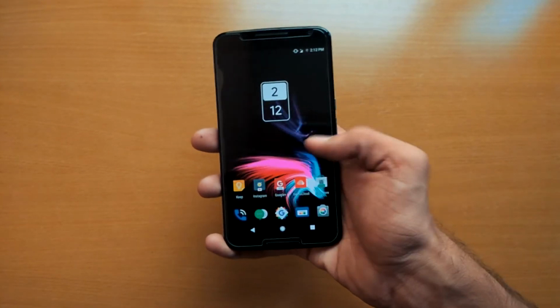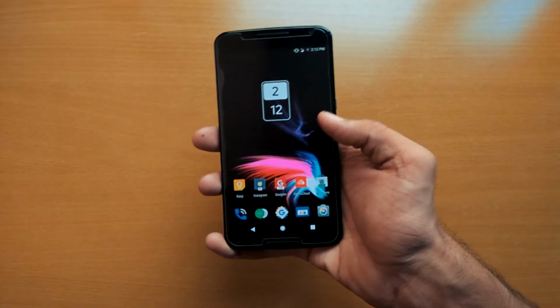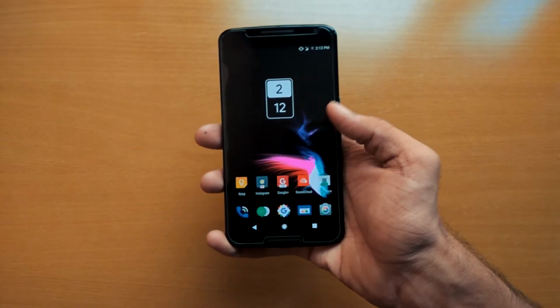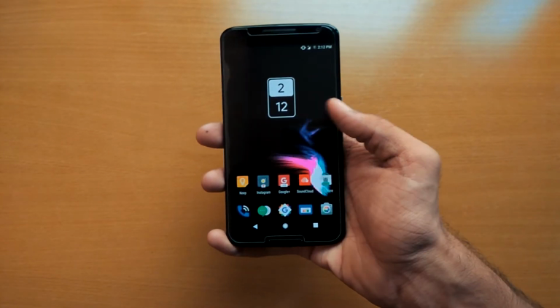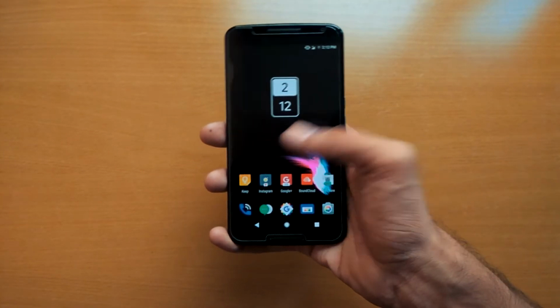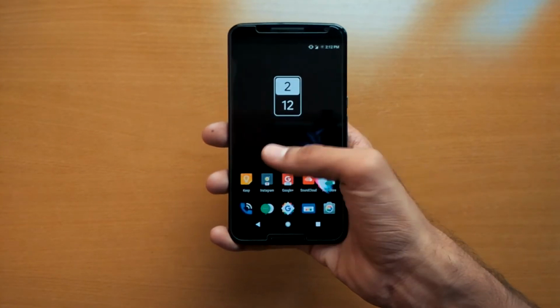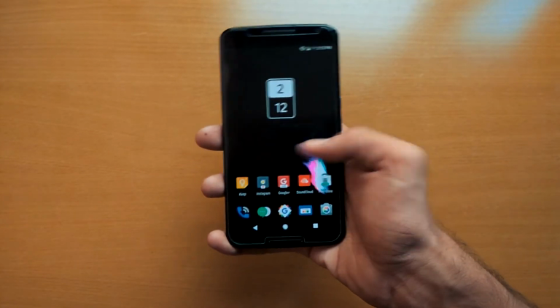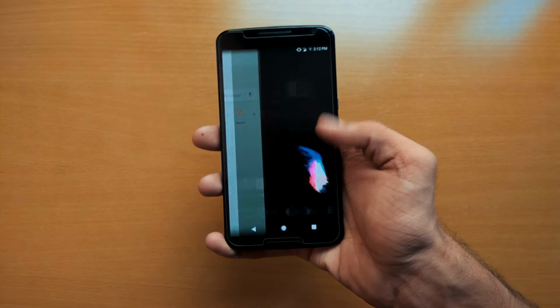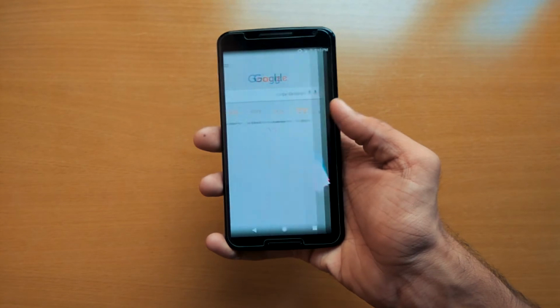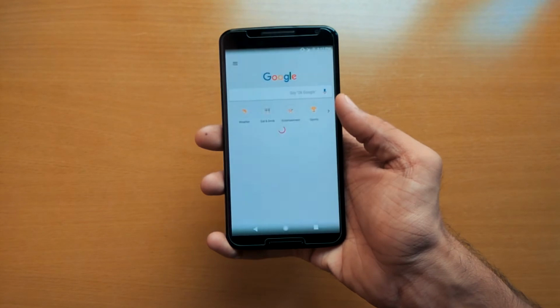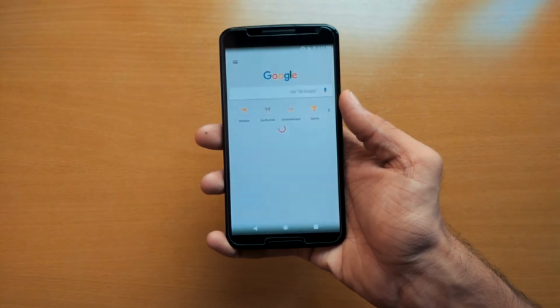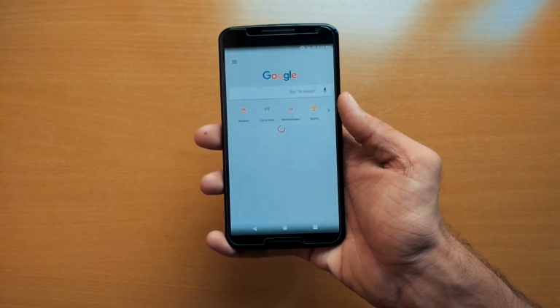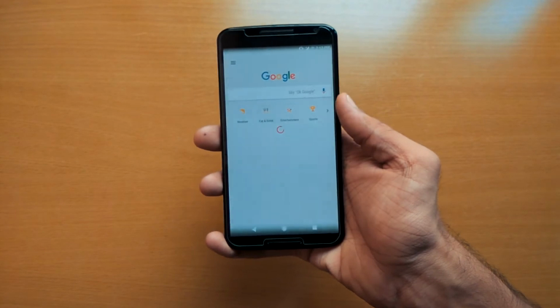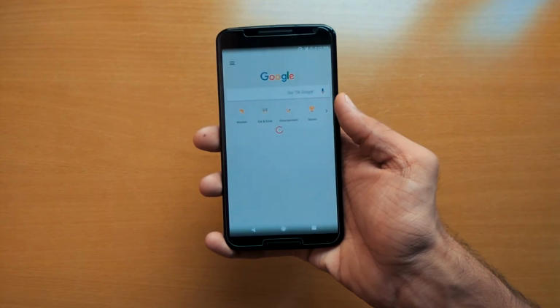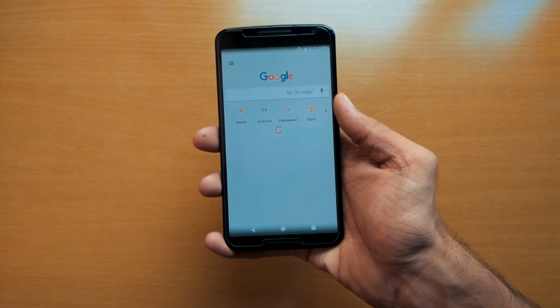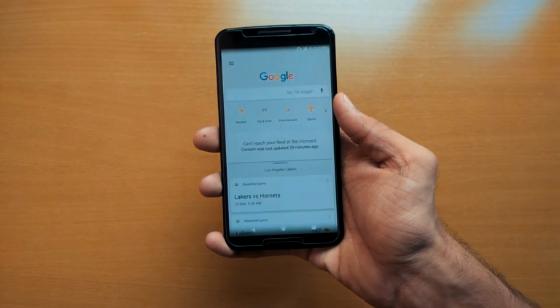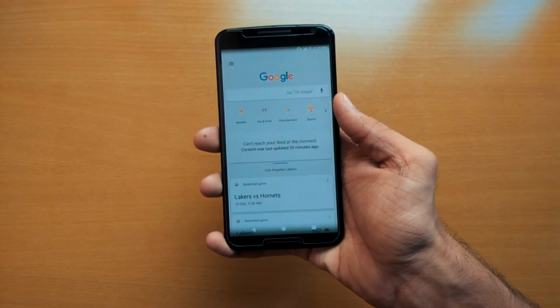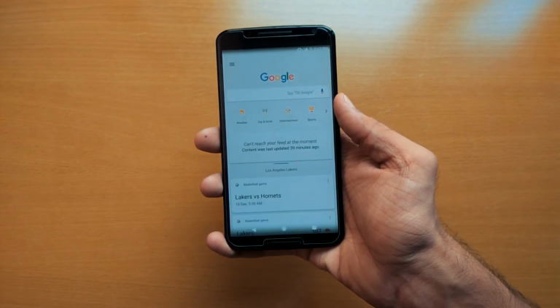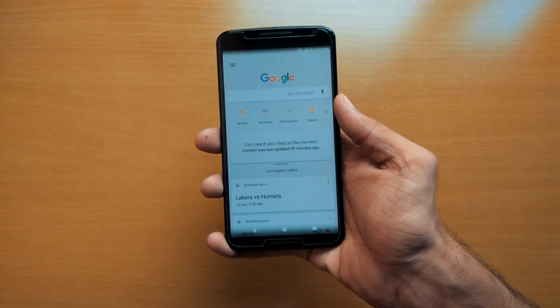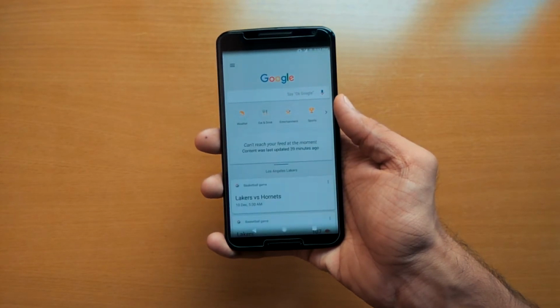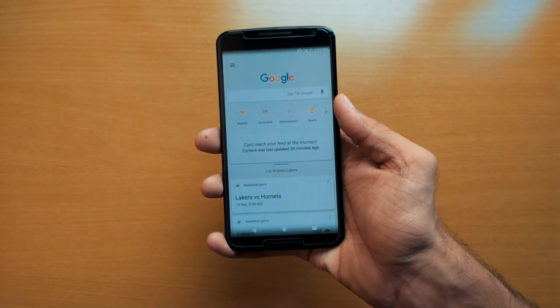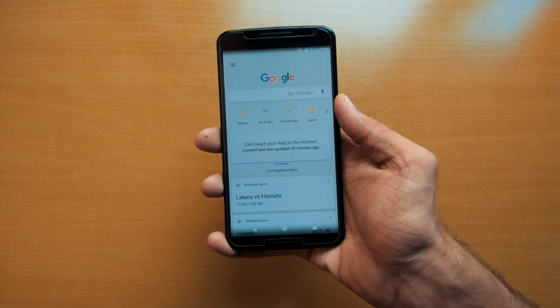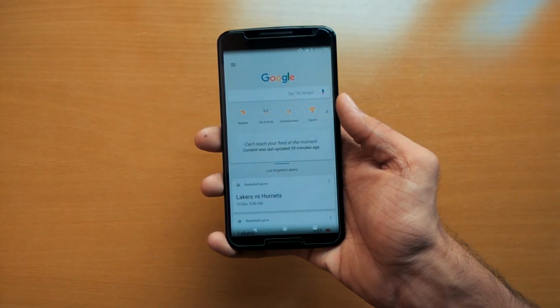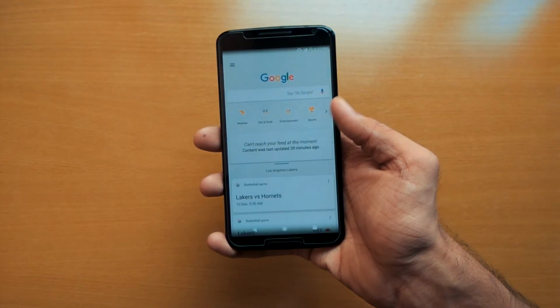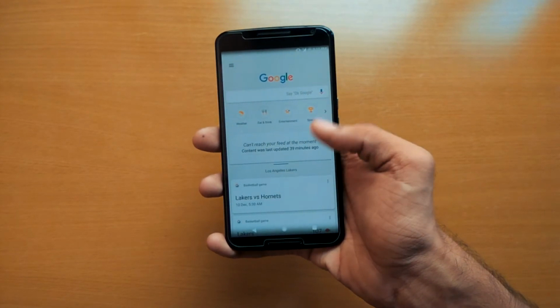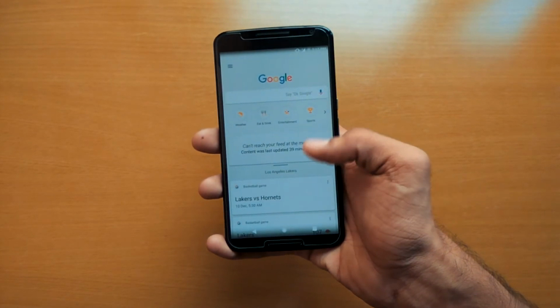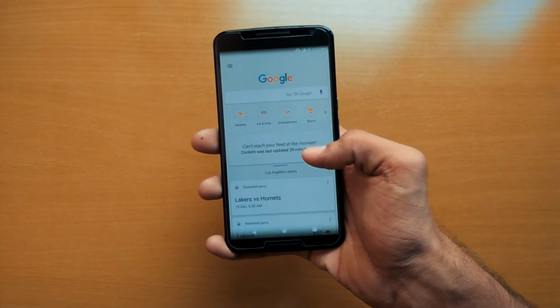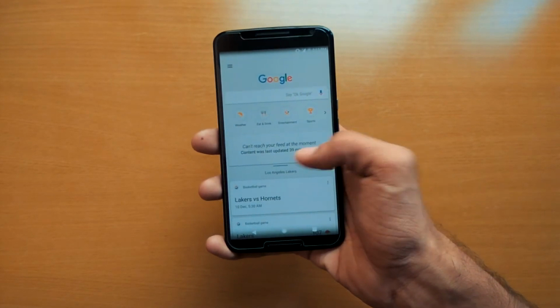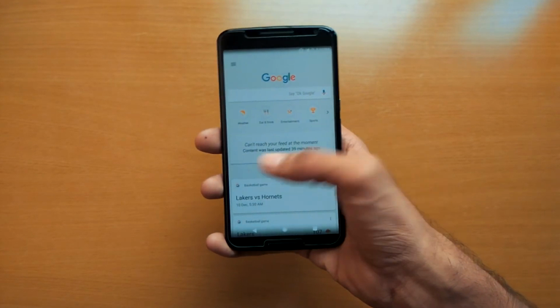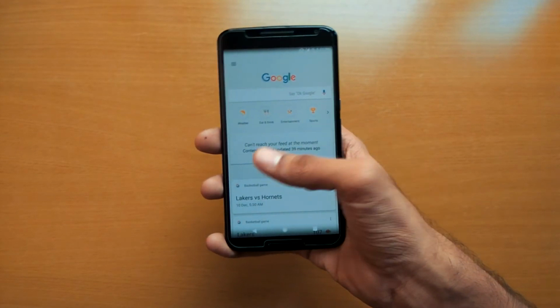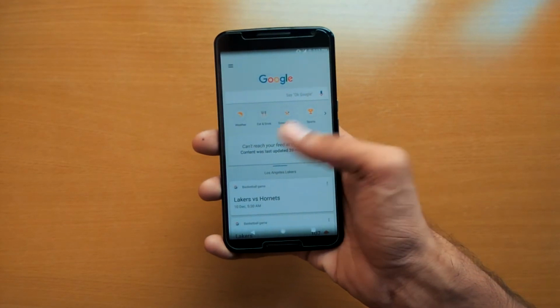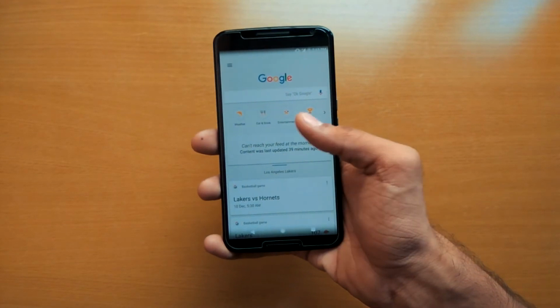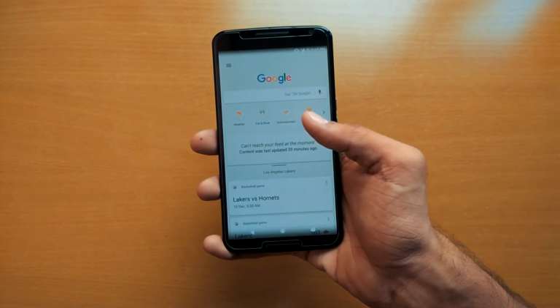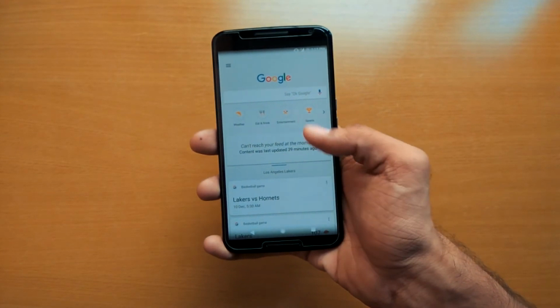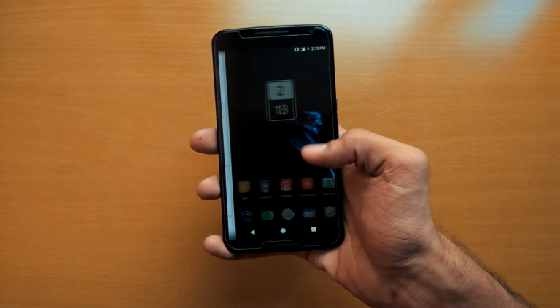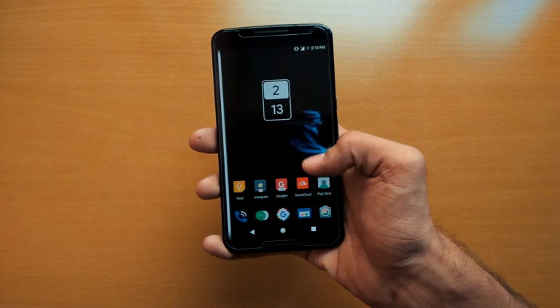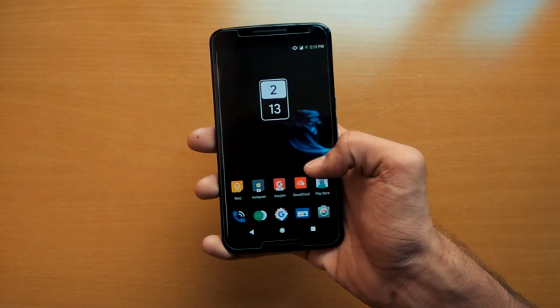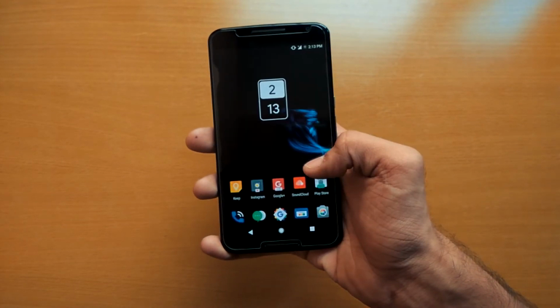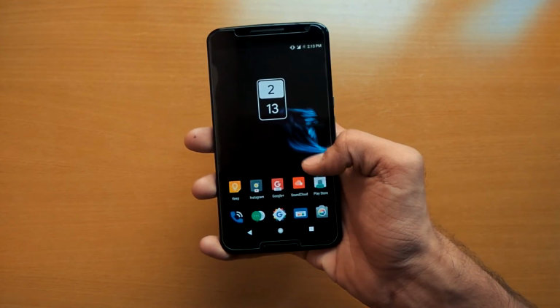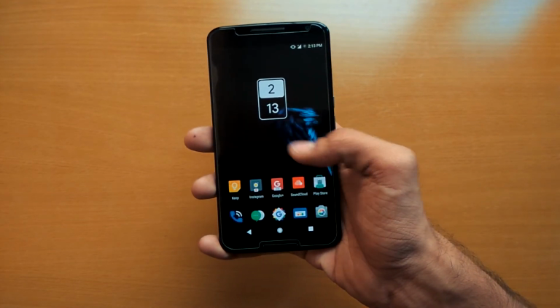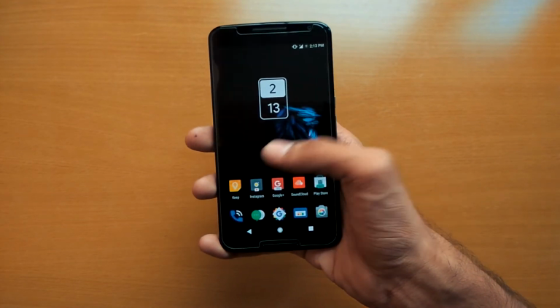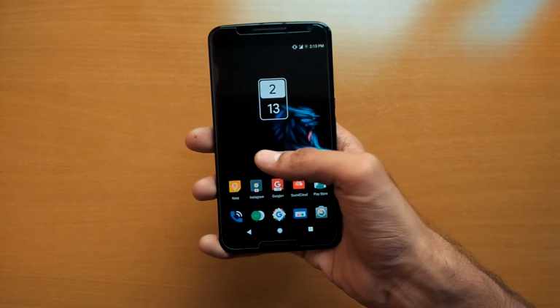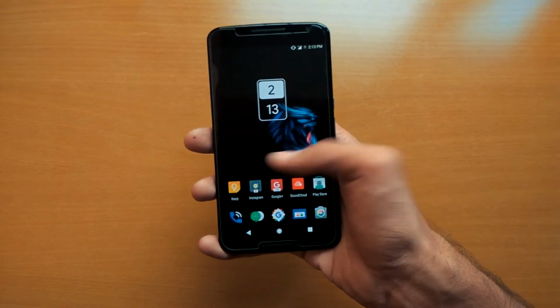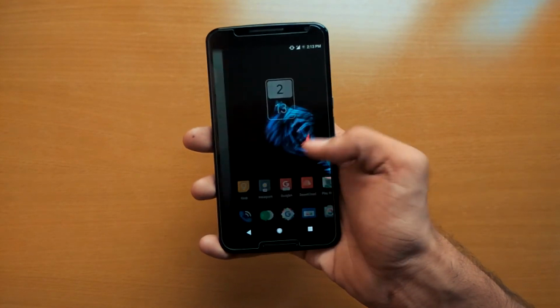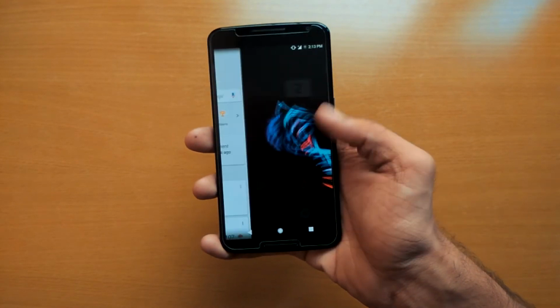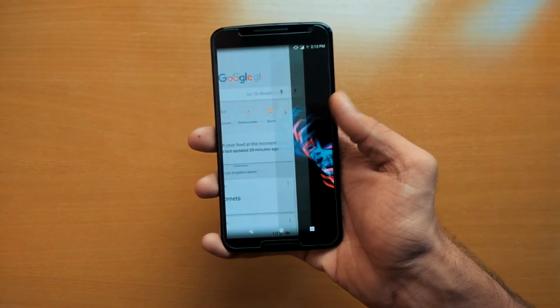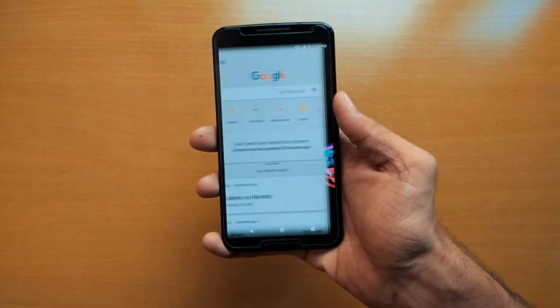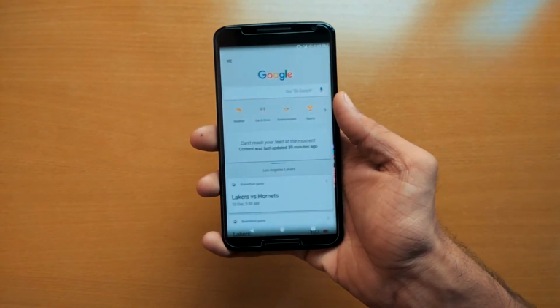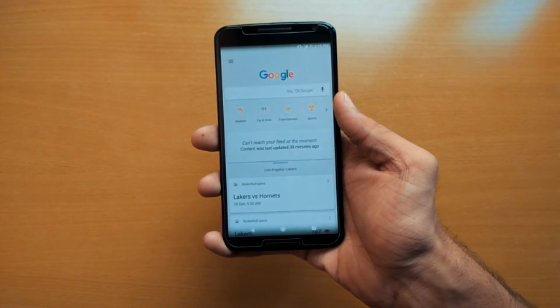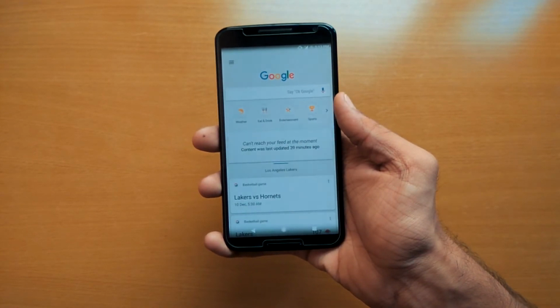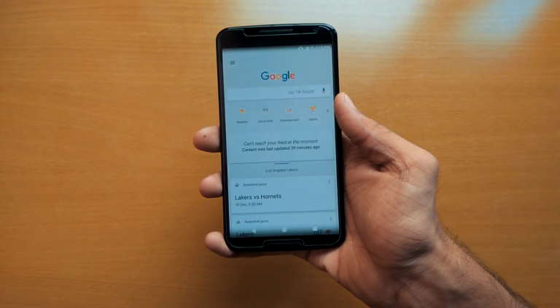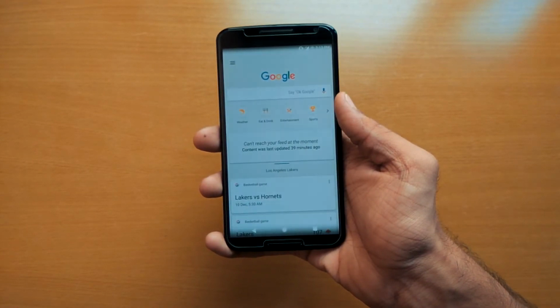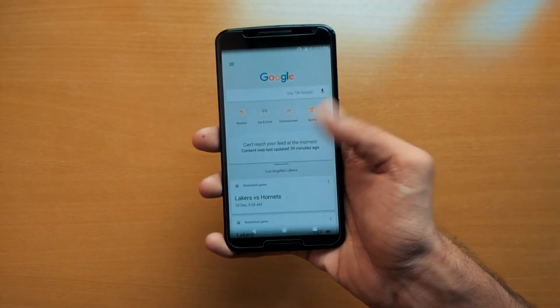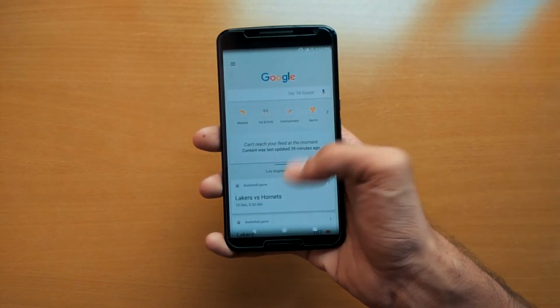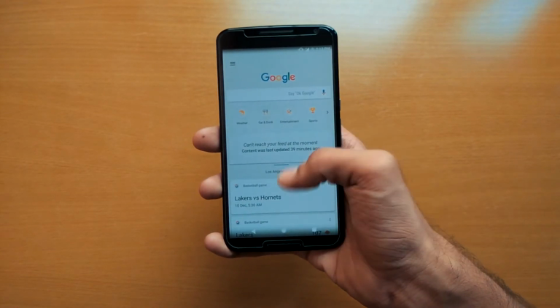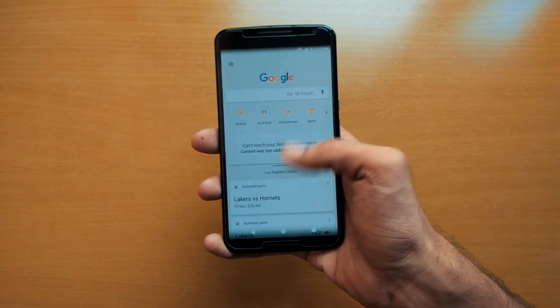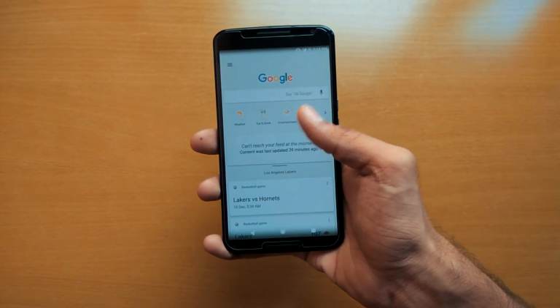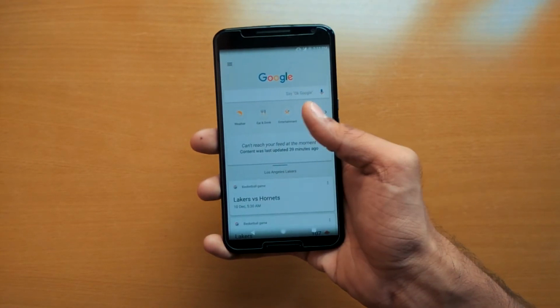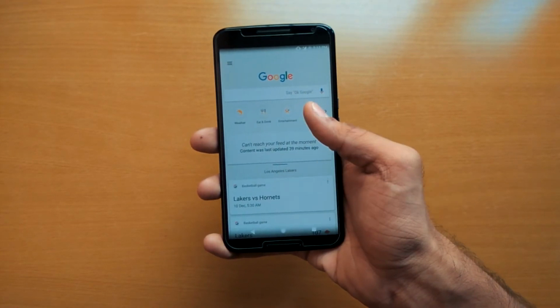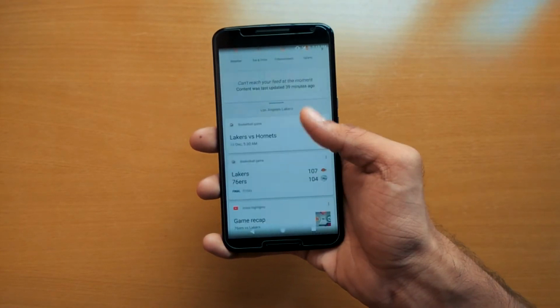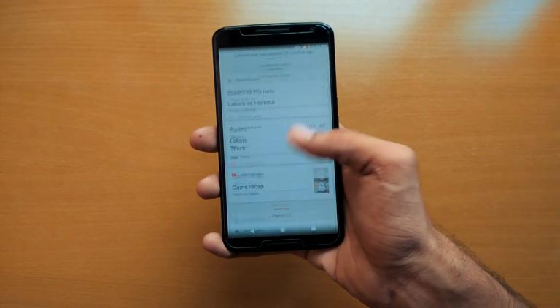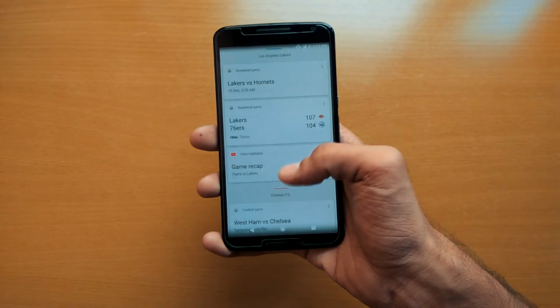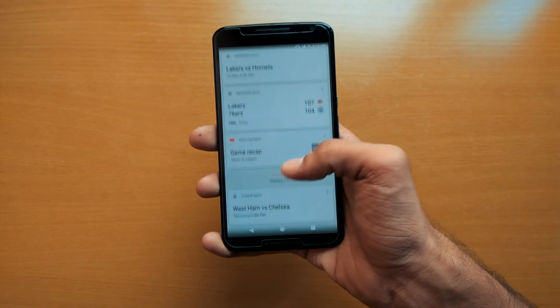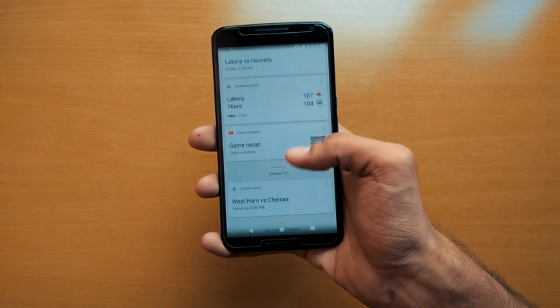If you're wondering about that wallpaper, I will link it below. It's called AMOLED Live Wallpaper.